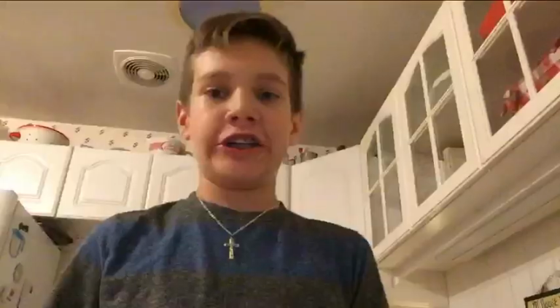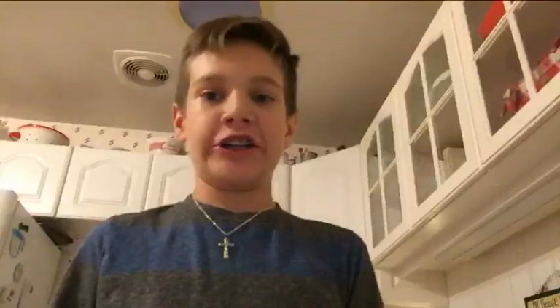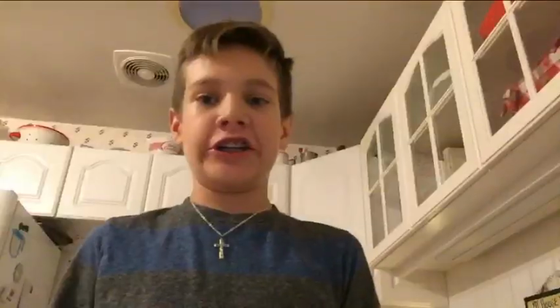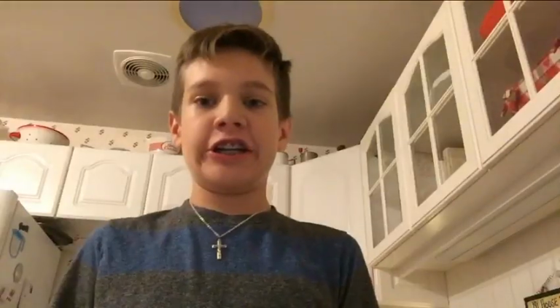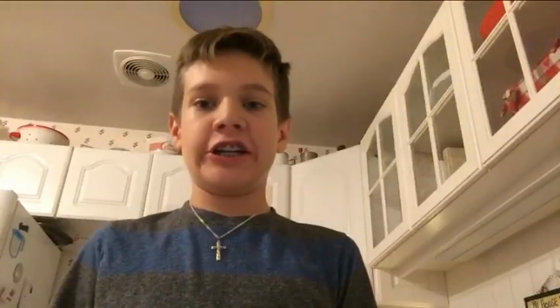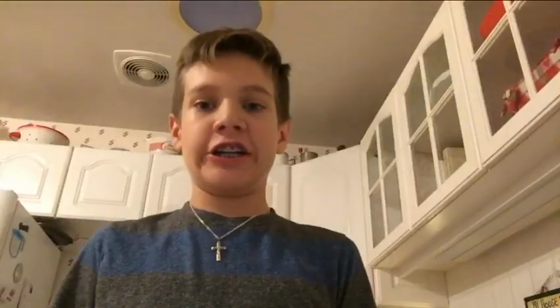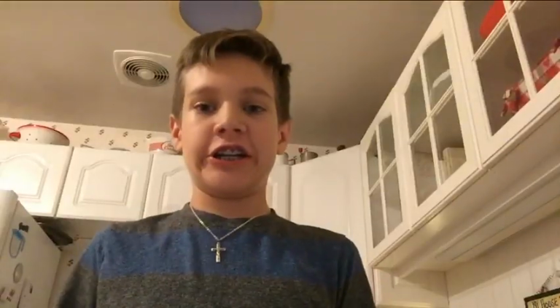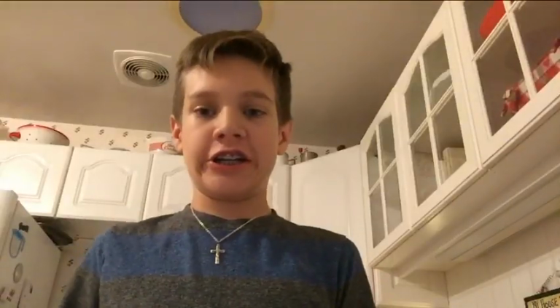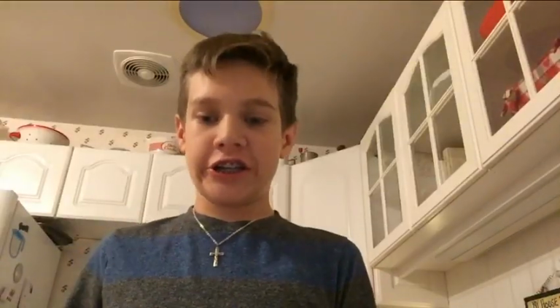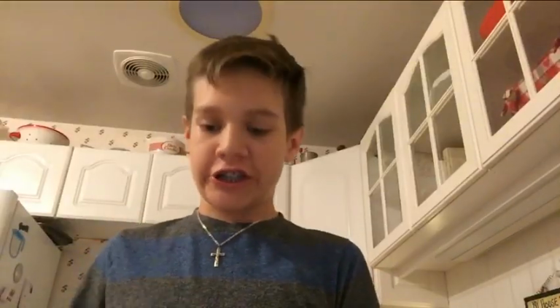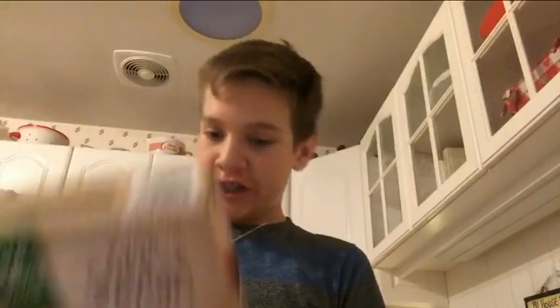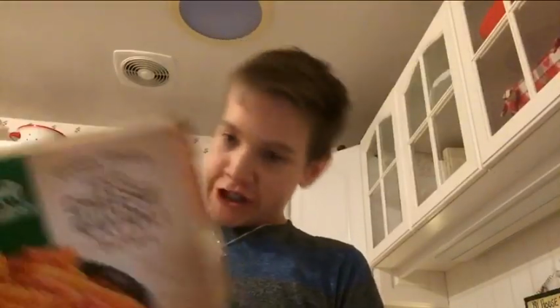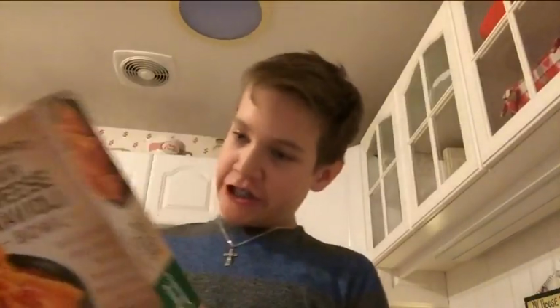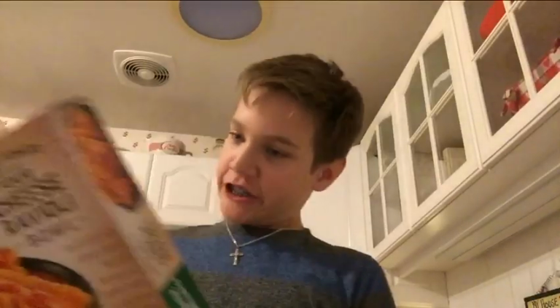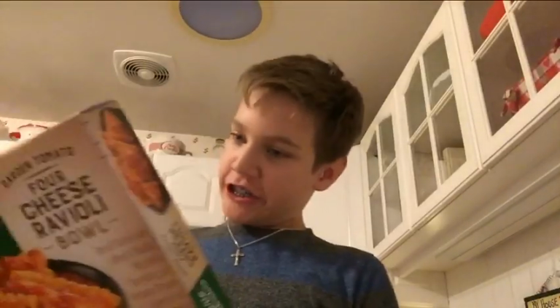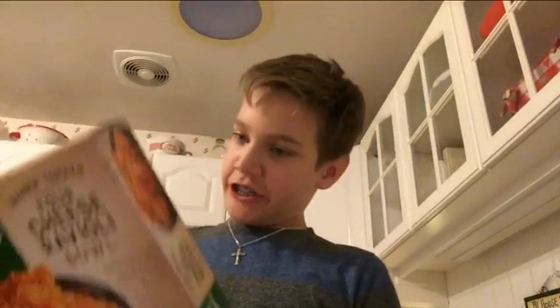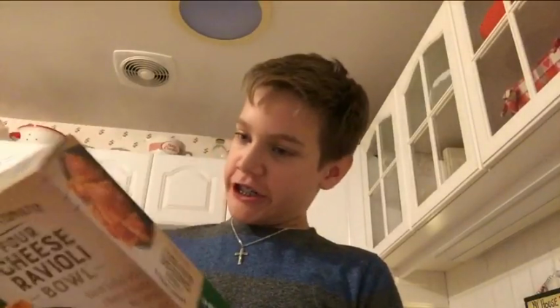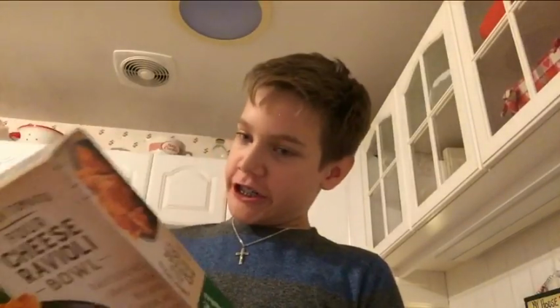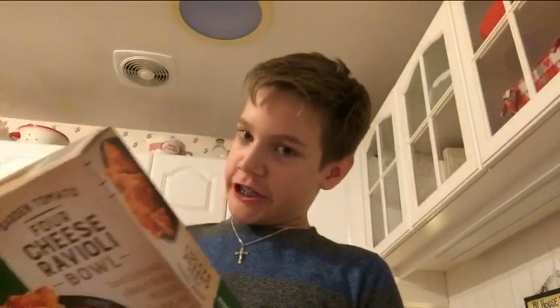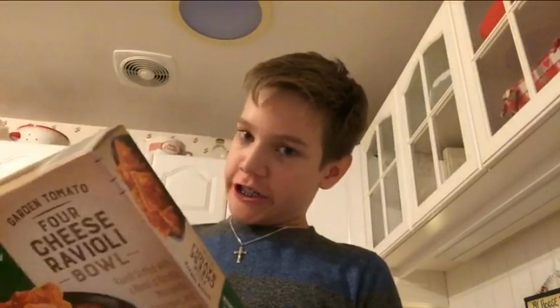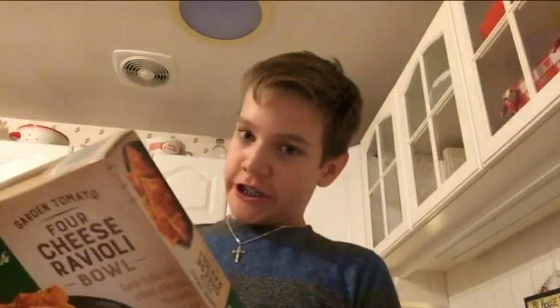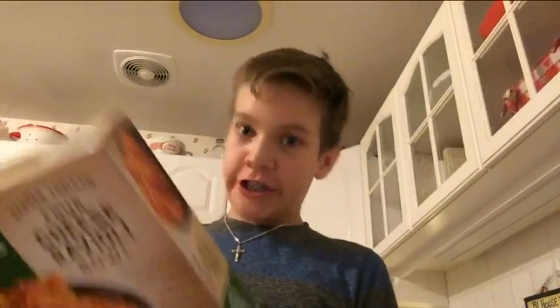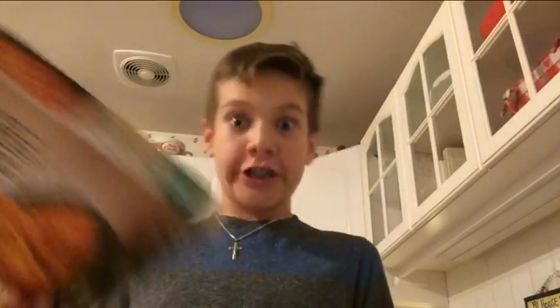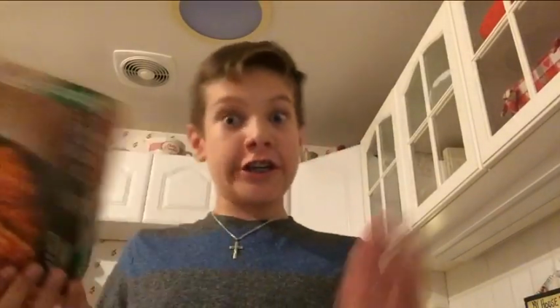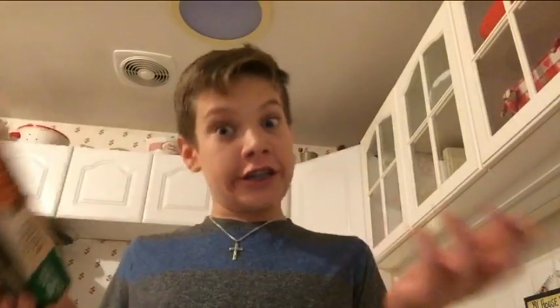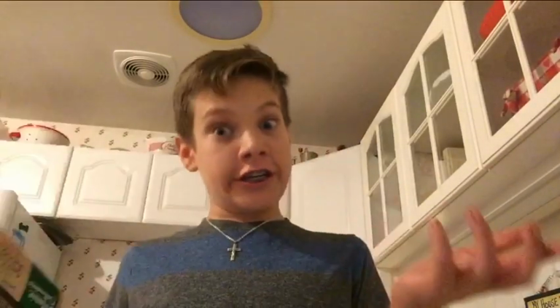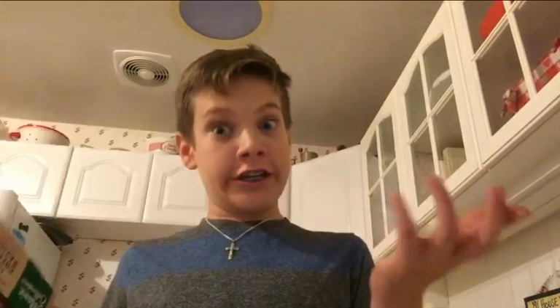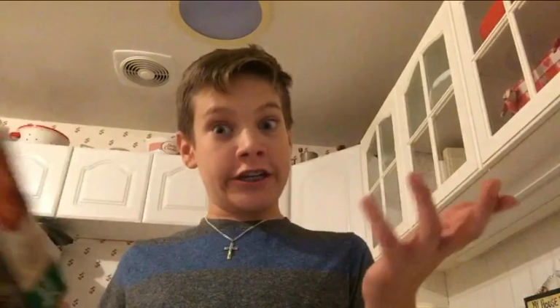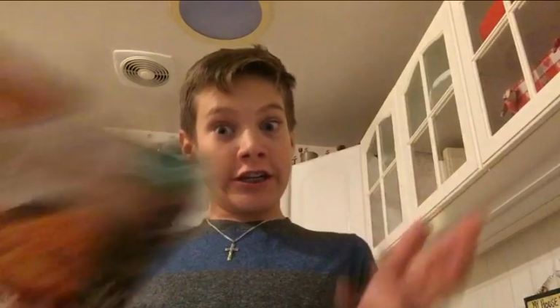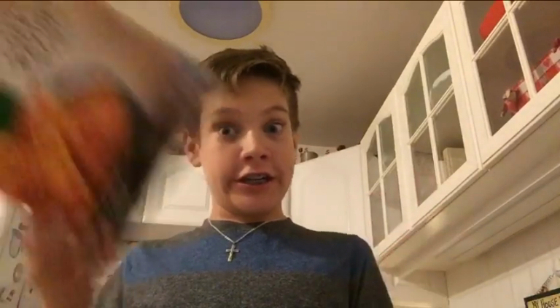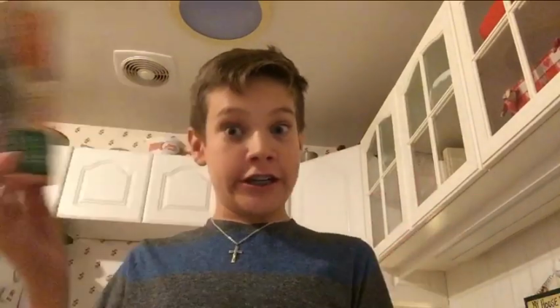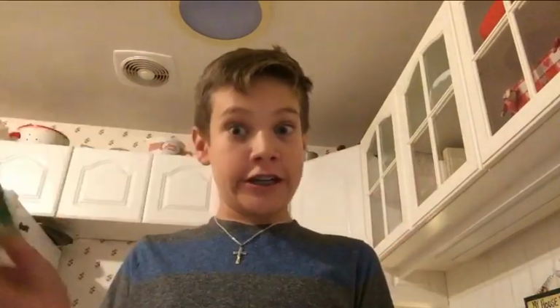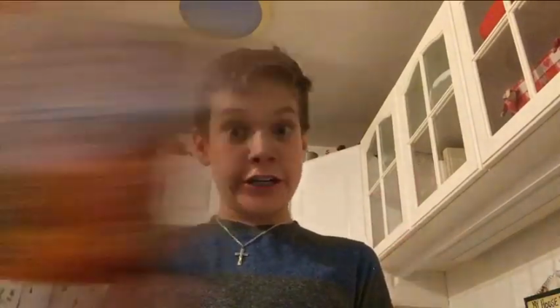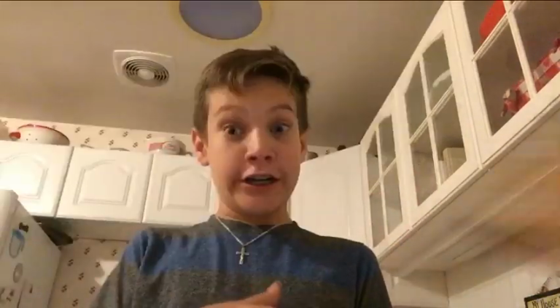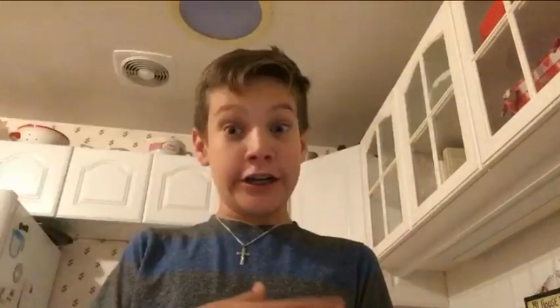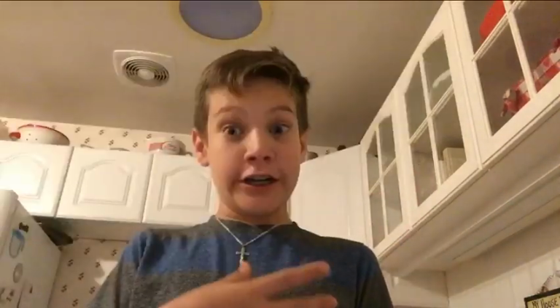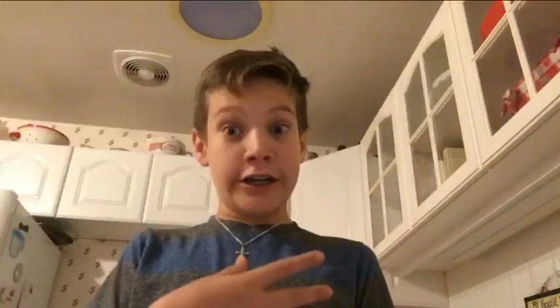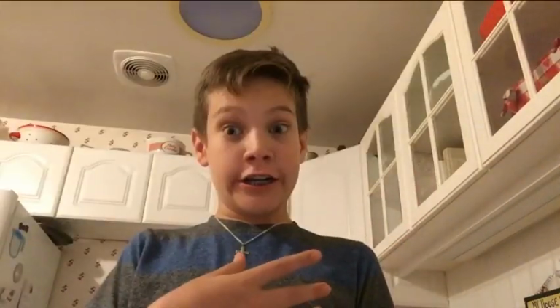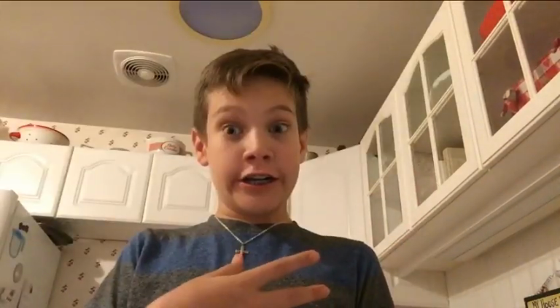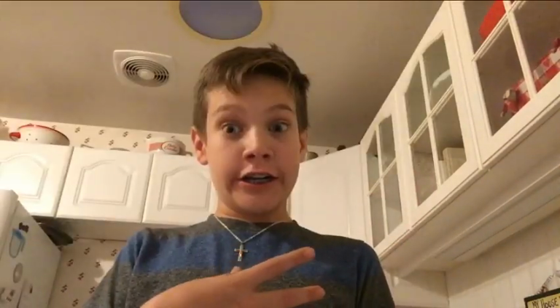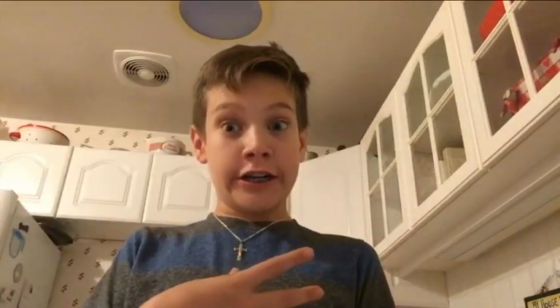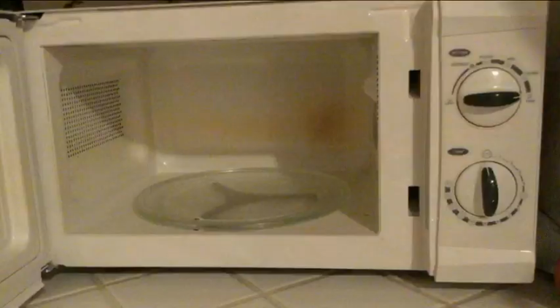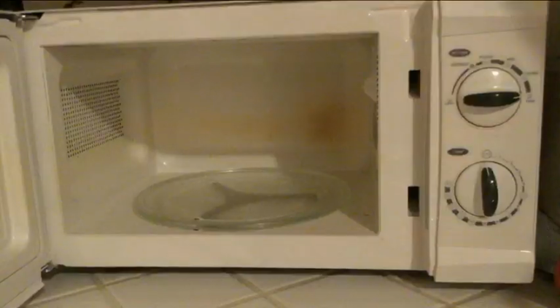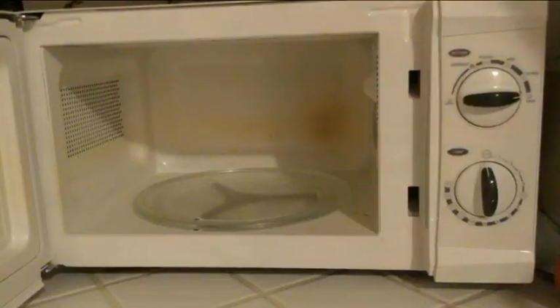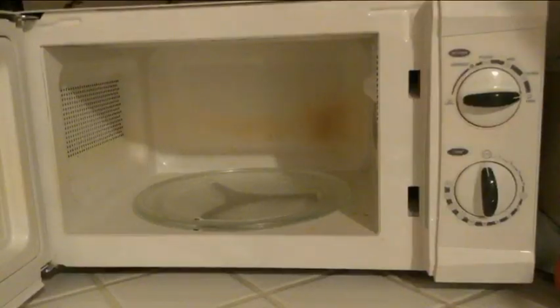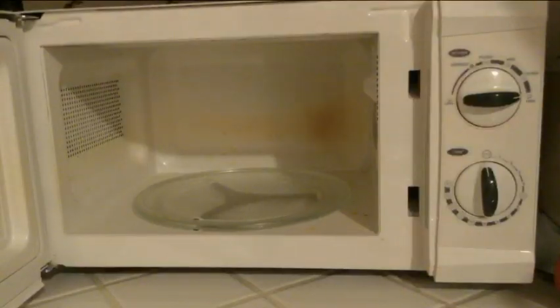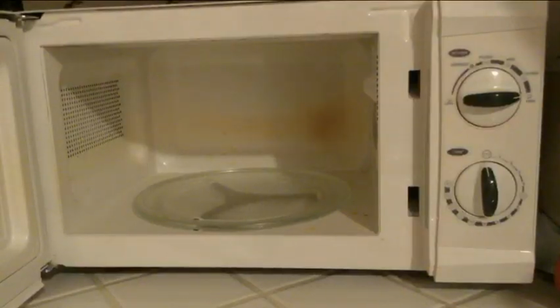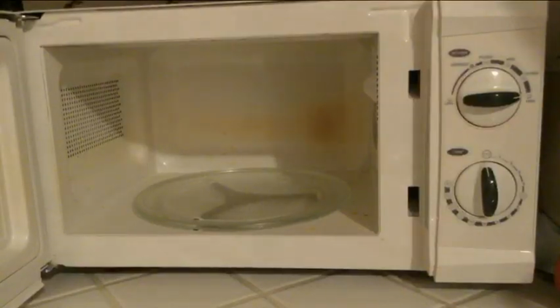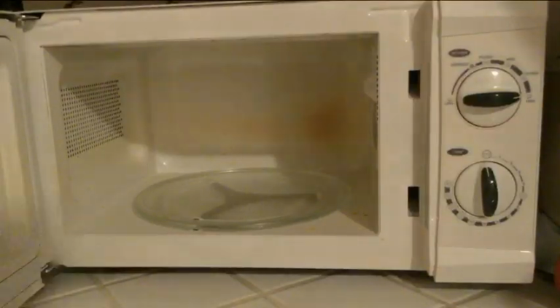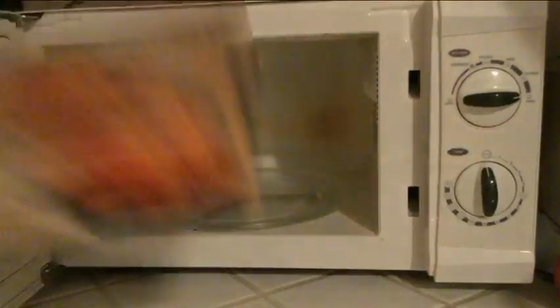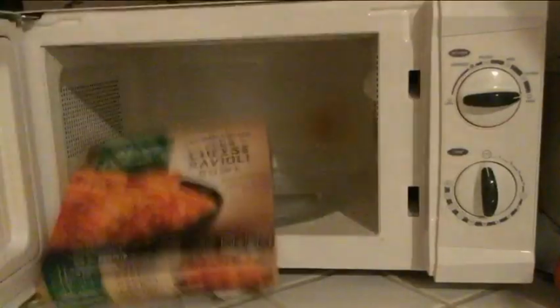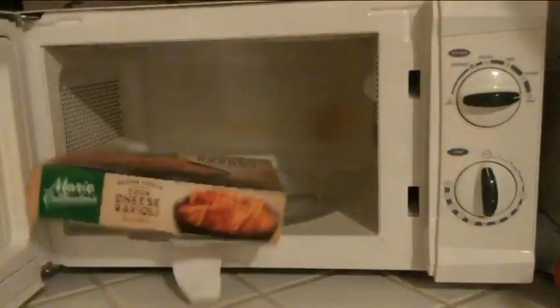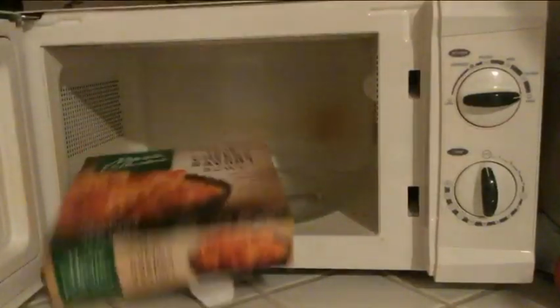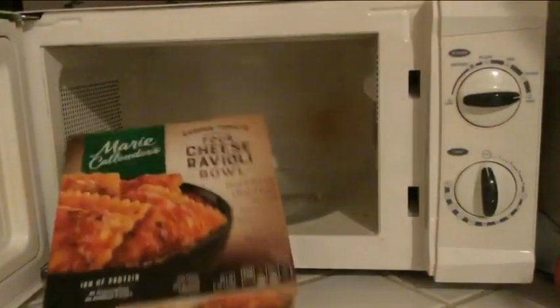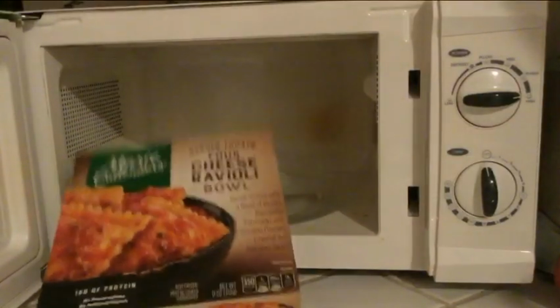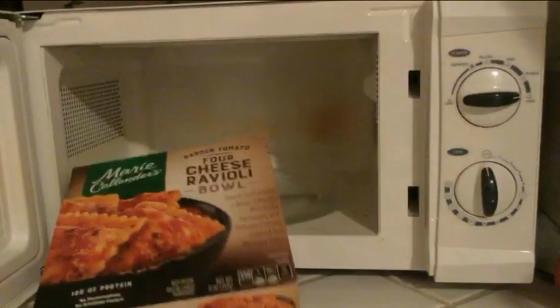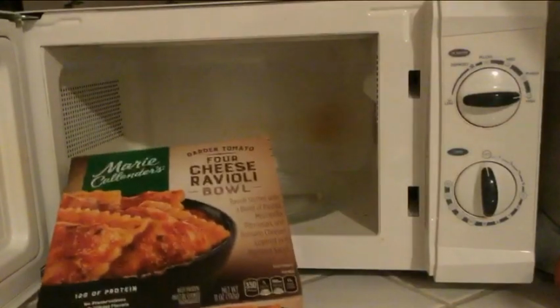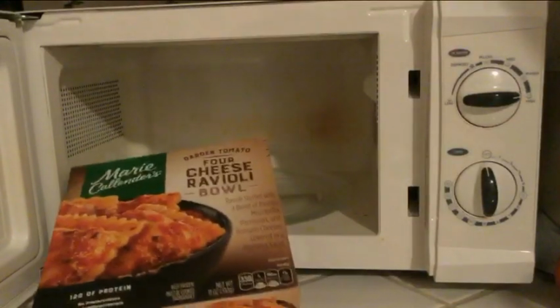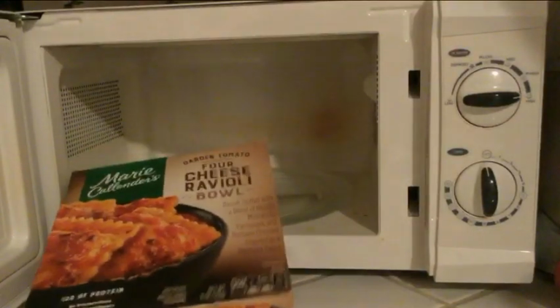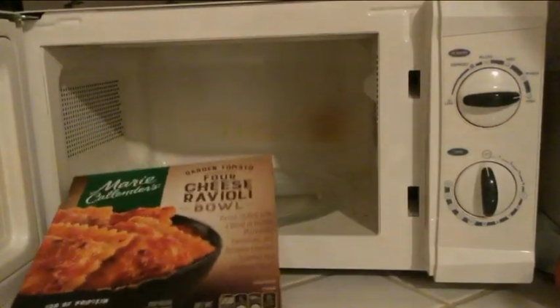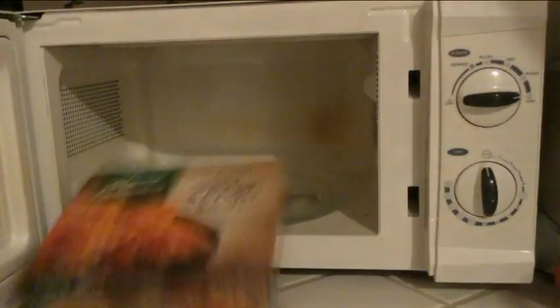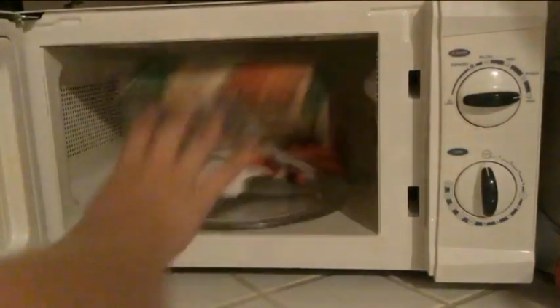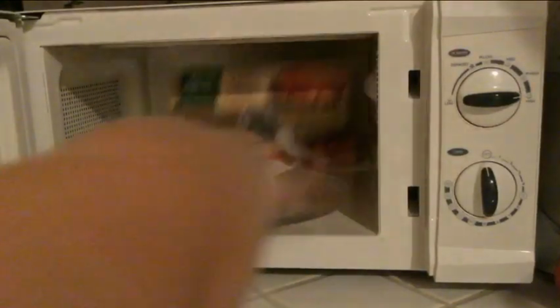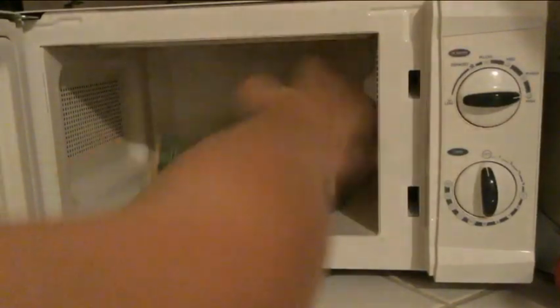Start by taking your ravioli bowl out of the box and putting it into the microwave. Okay, I guess that works too.